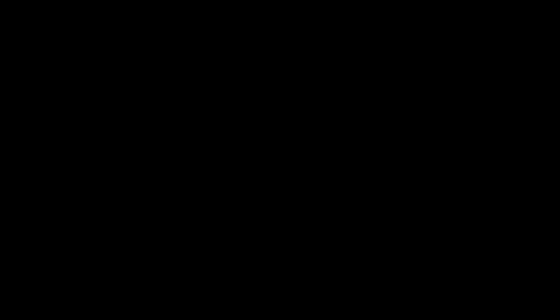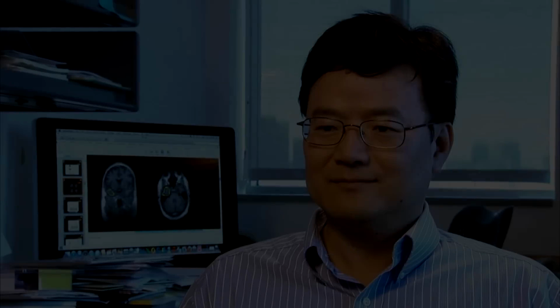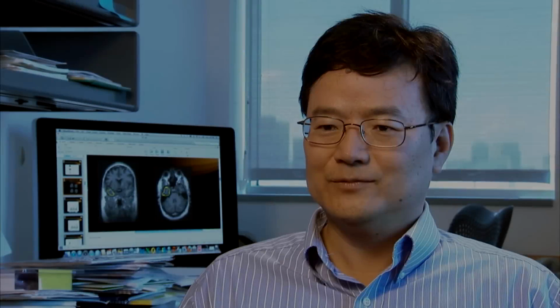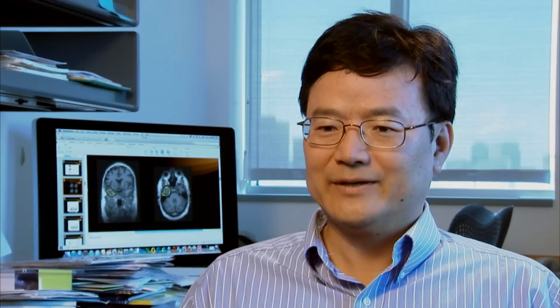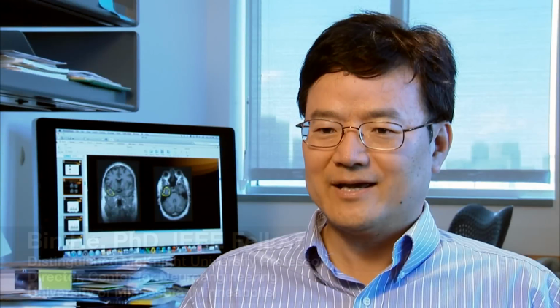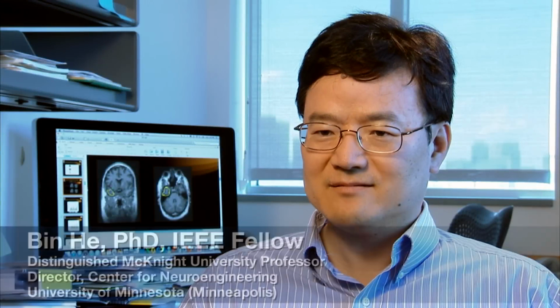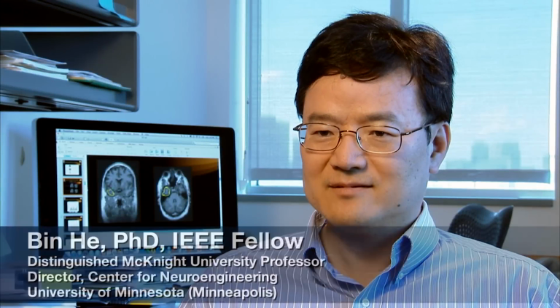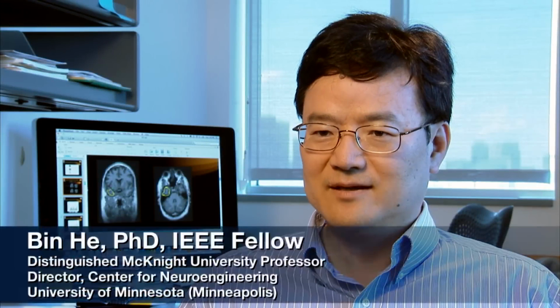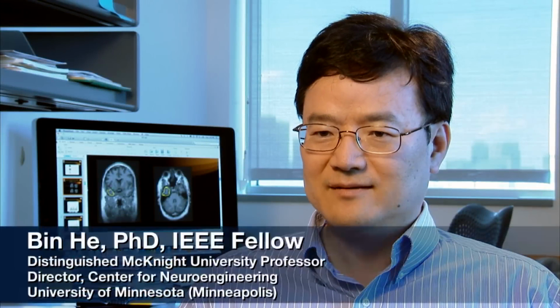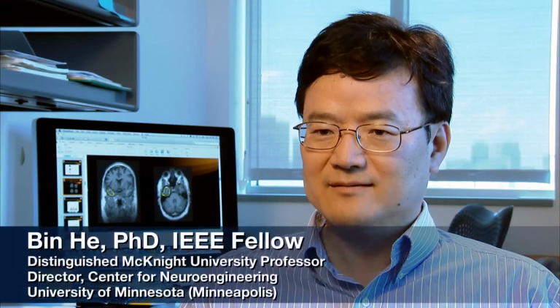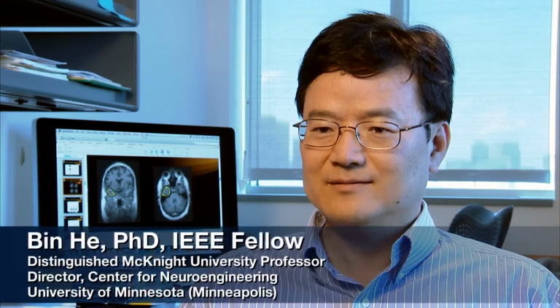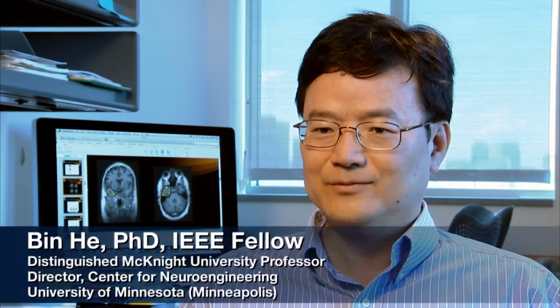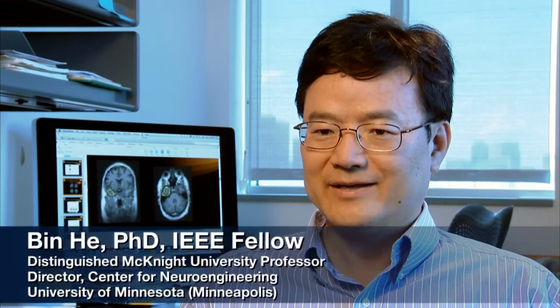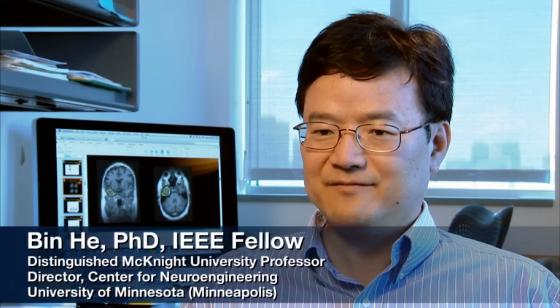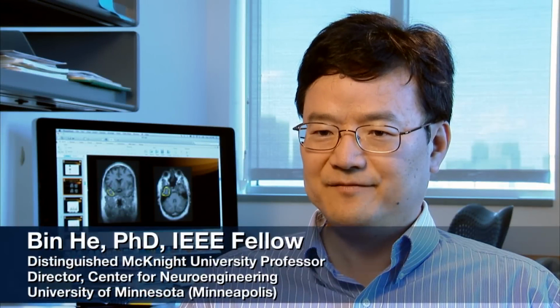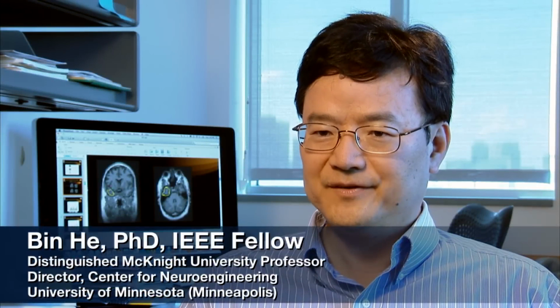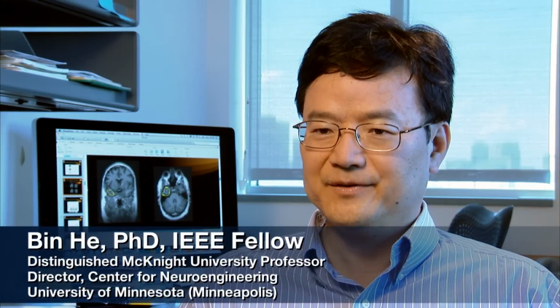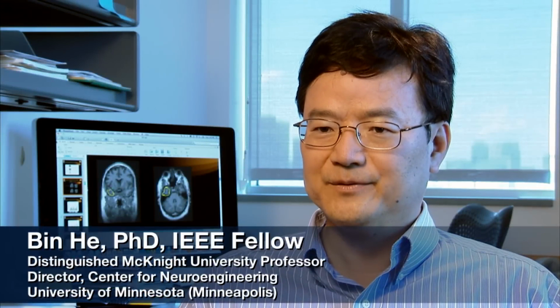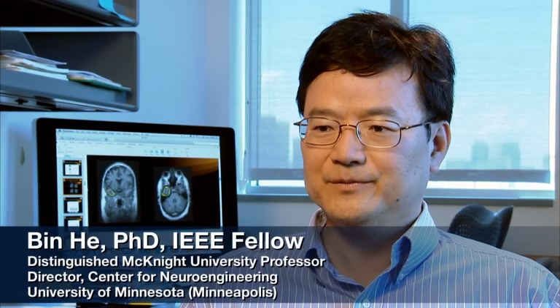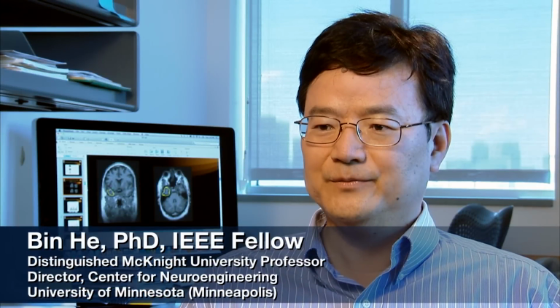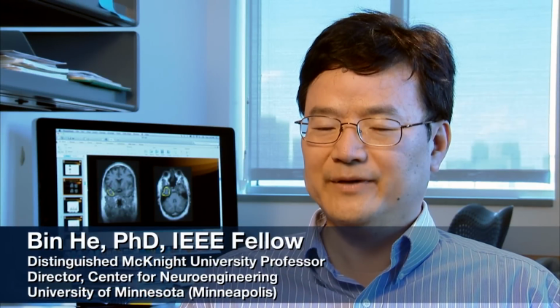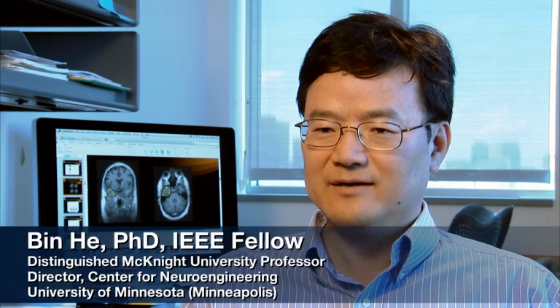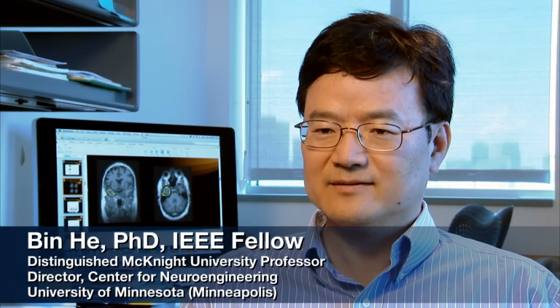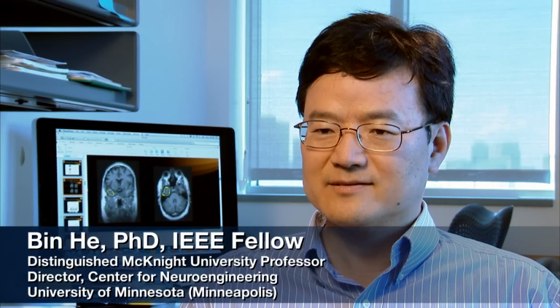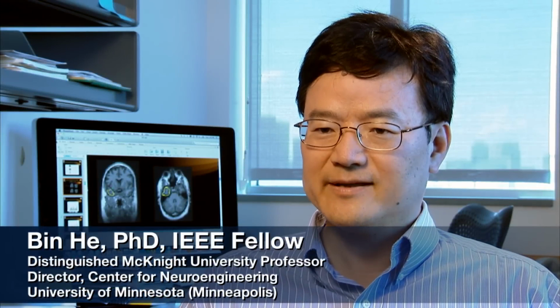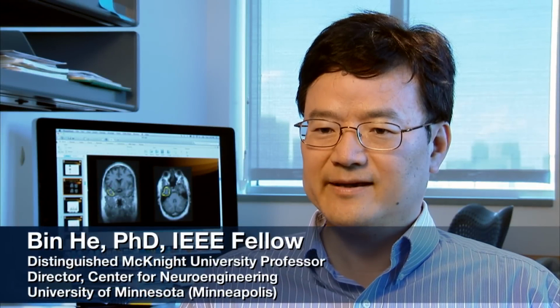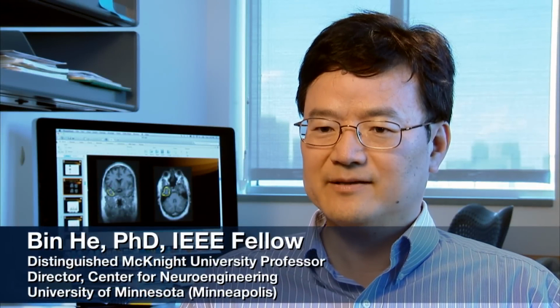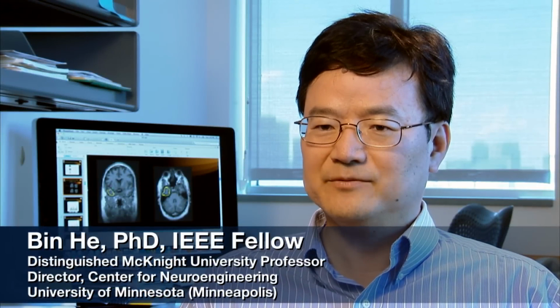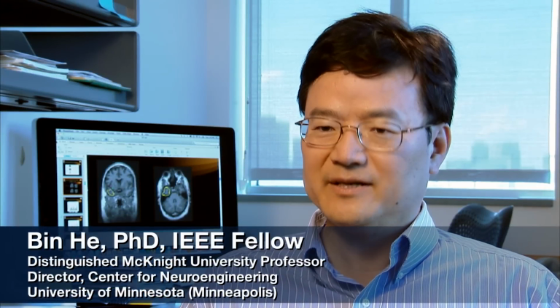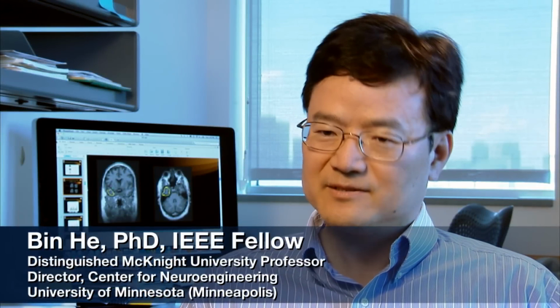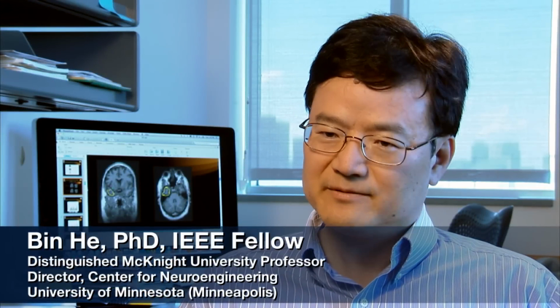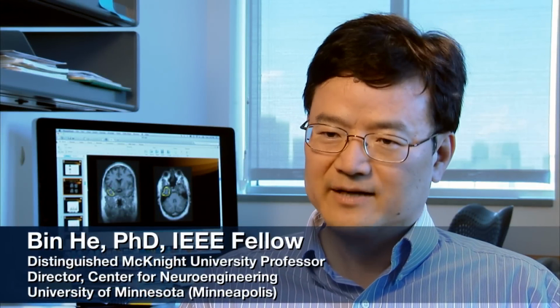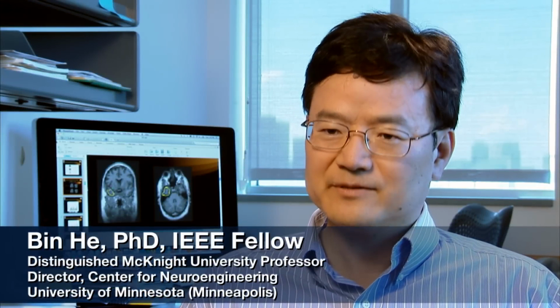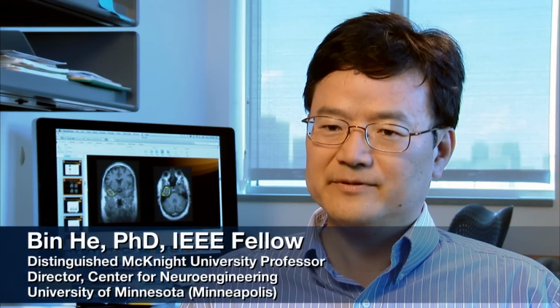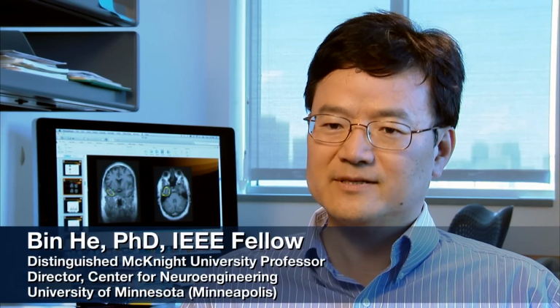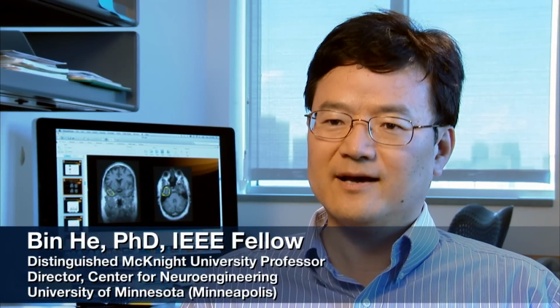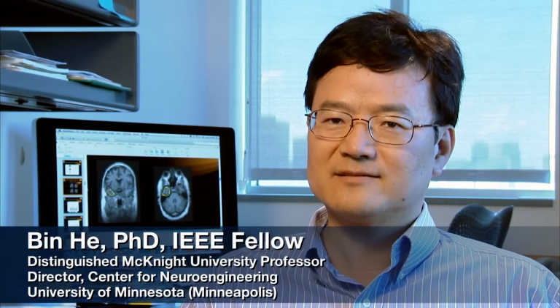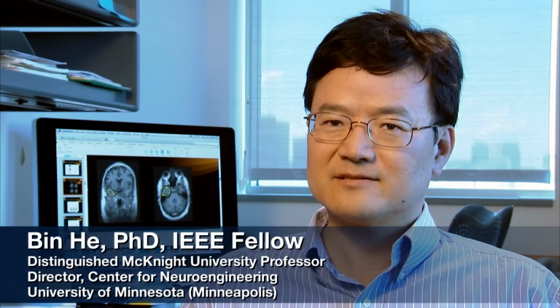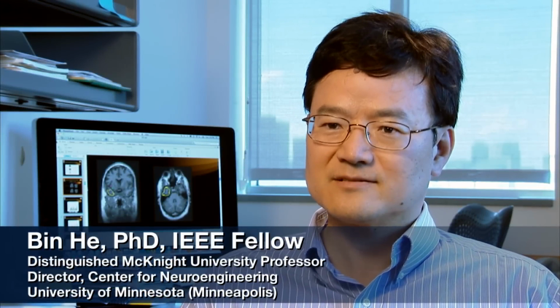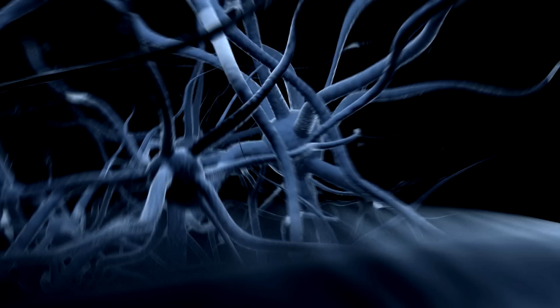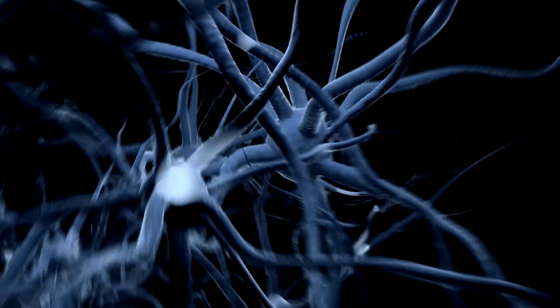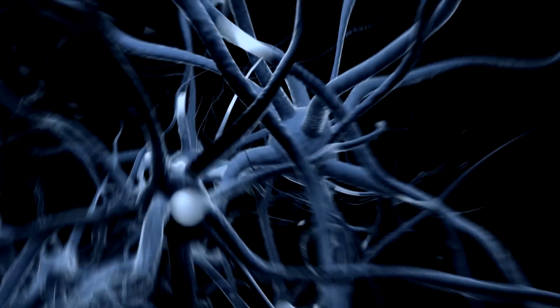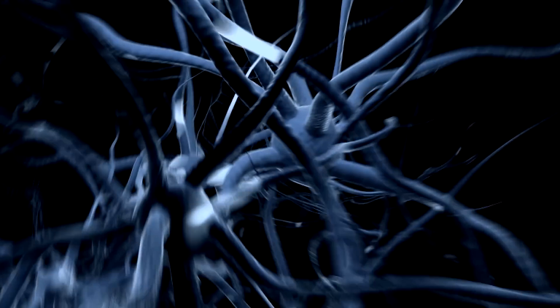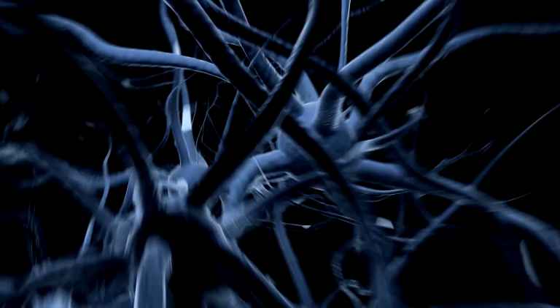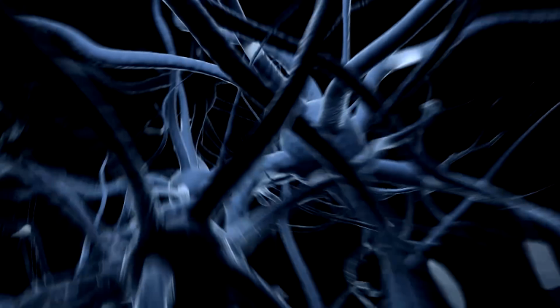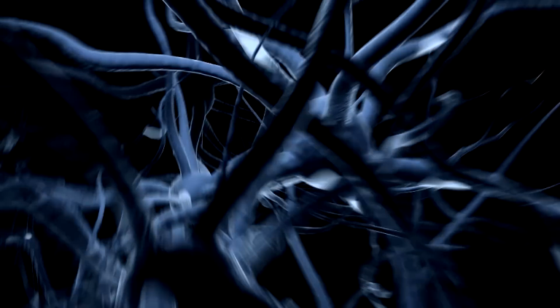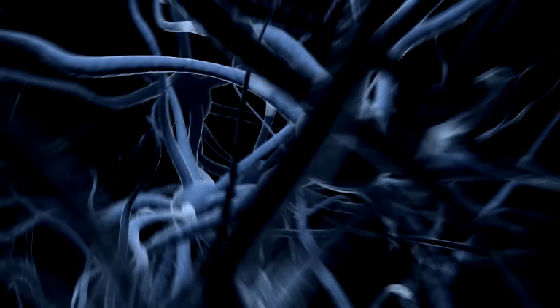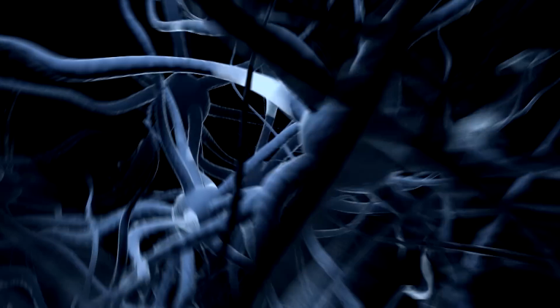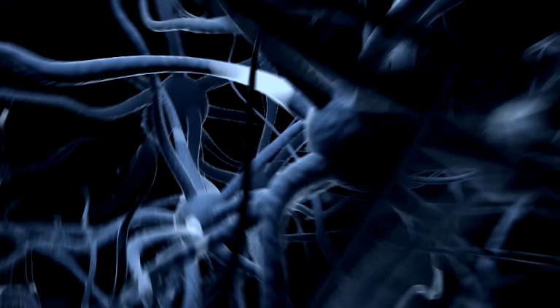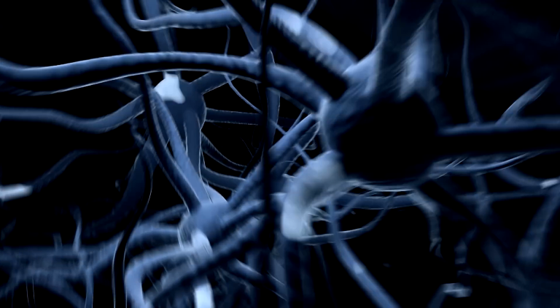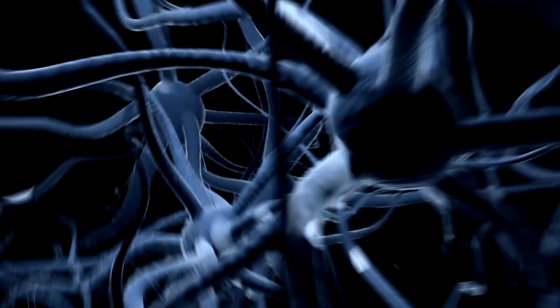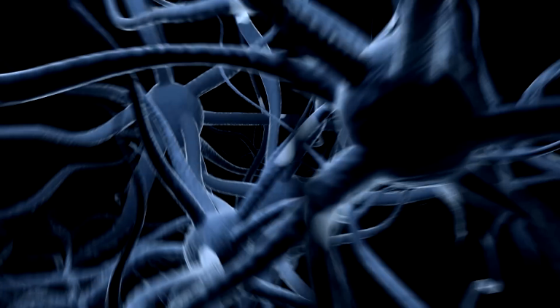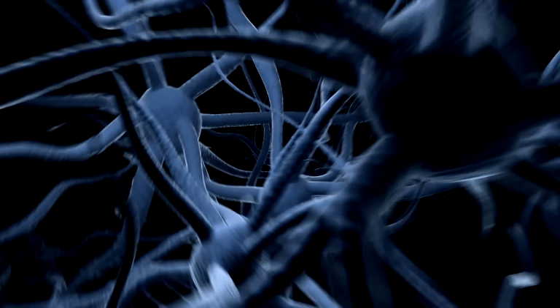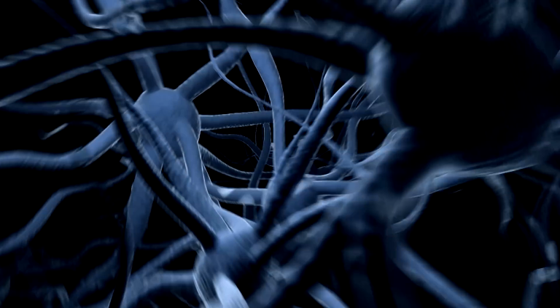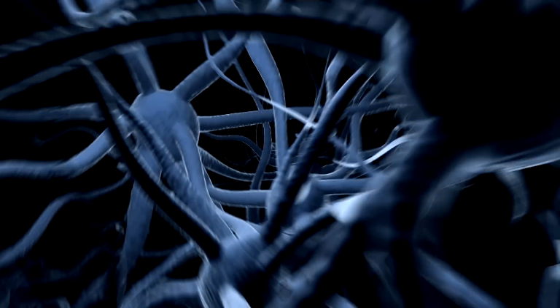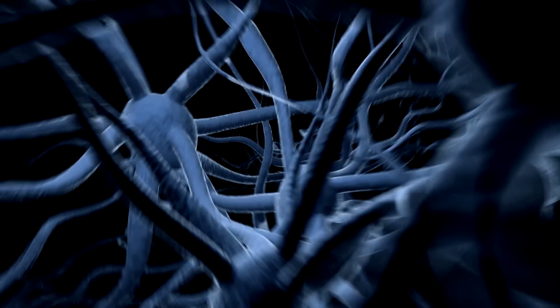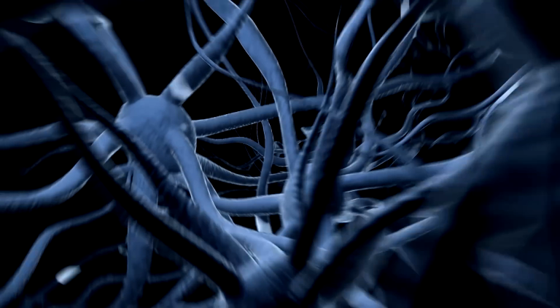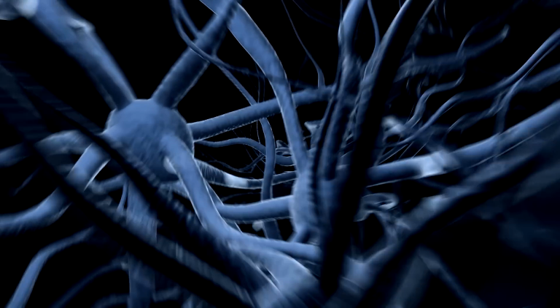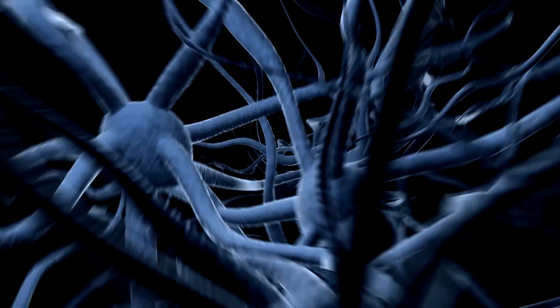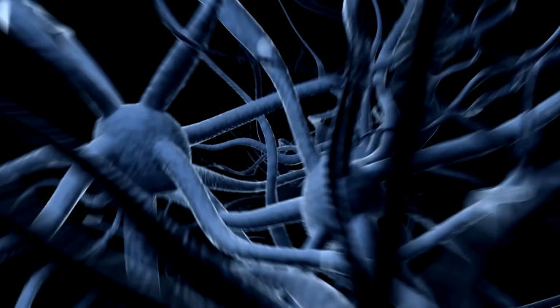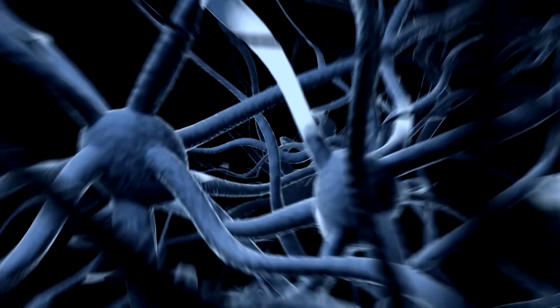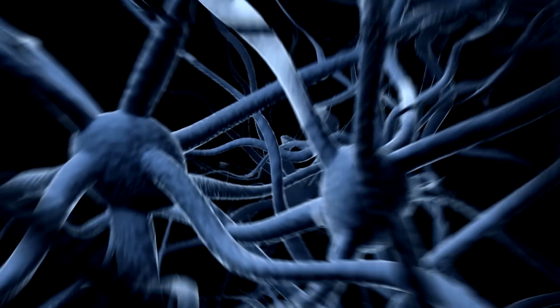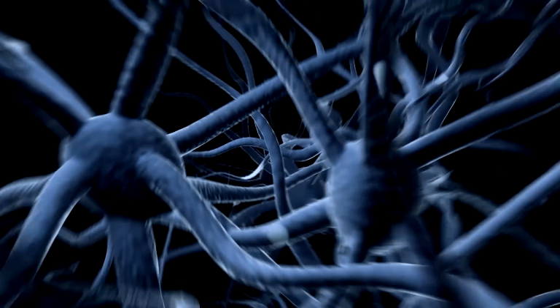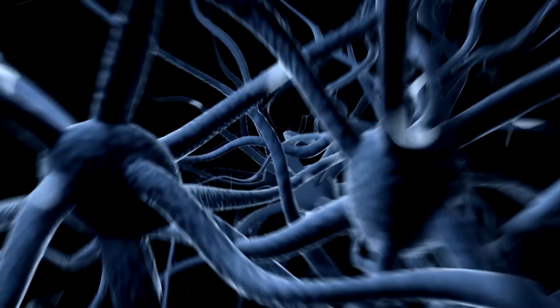We can think, we can feel, we understand, we interact with others, and on the other hand, we know very little about how the brain works.